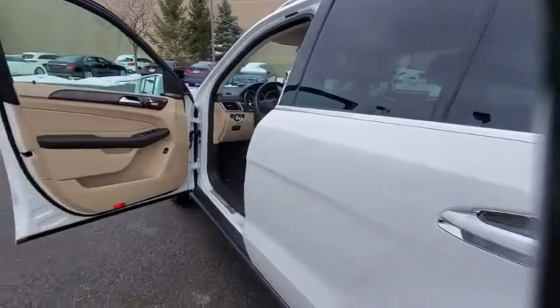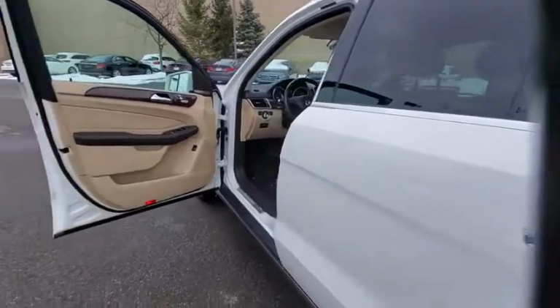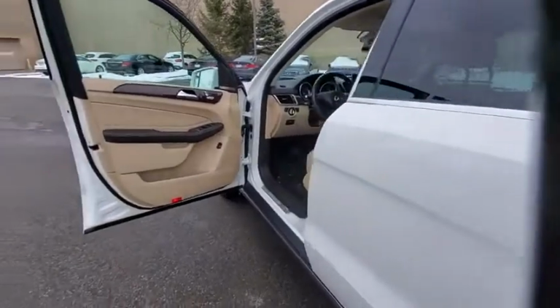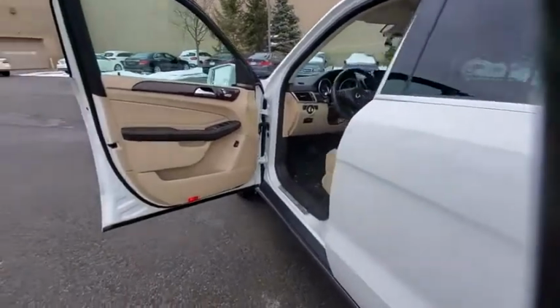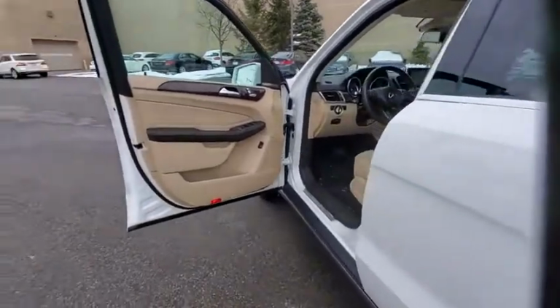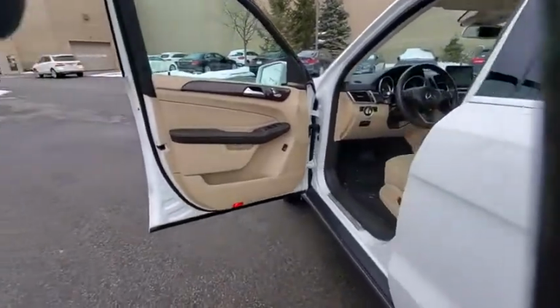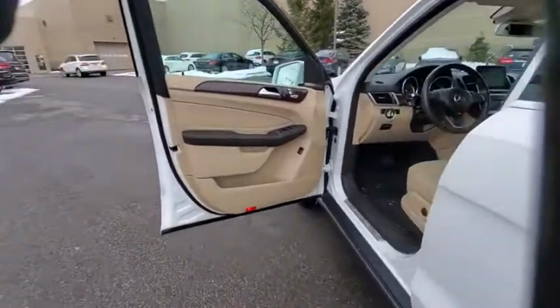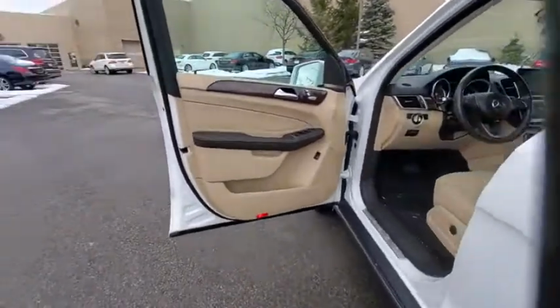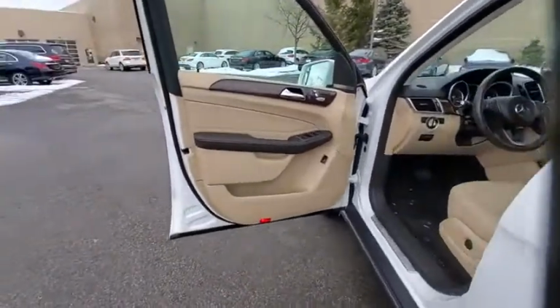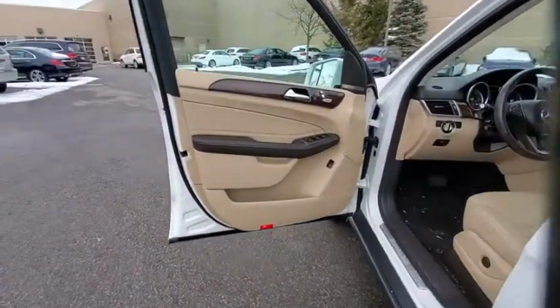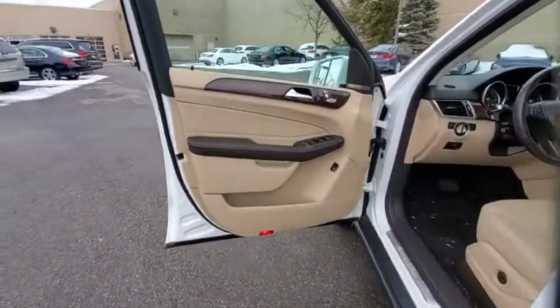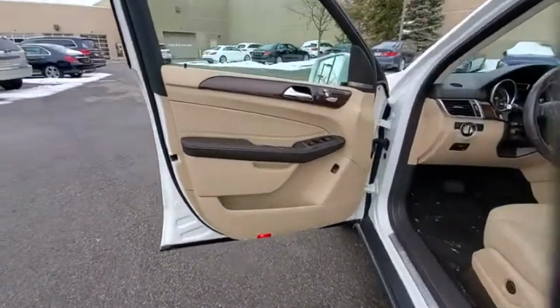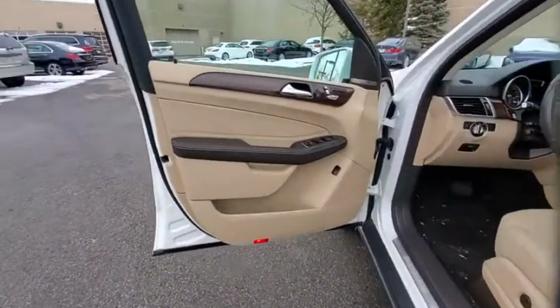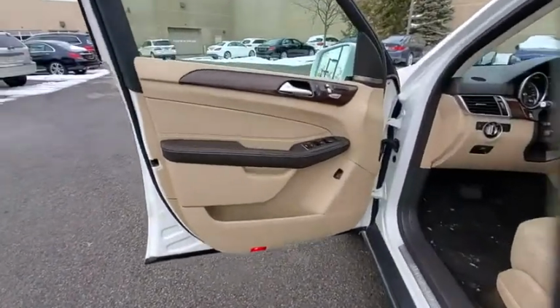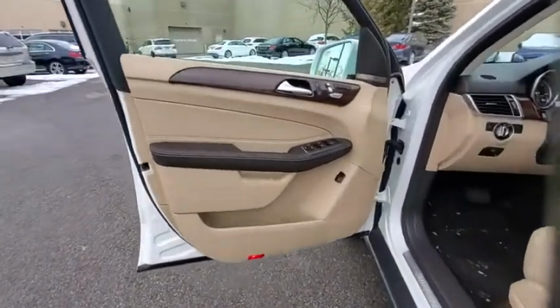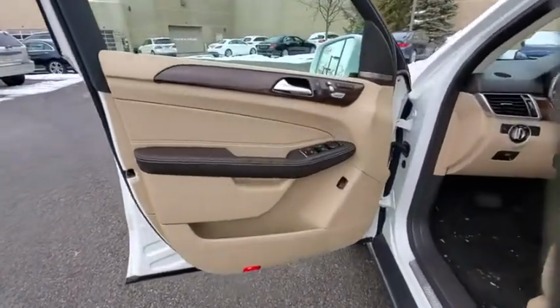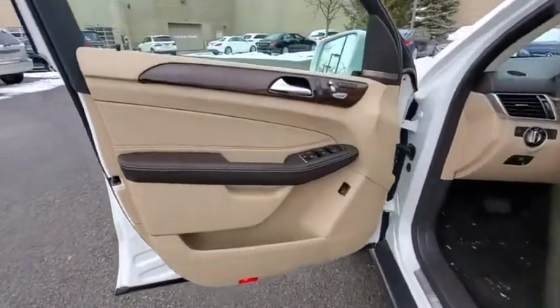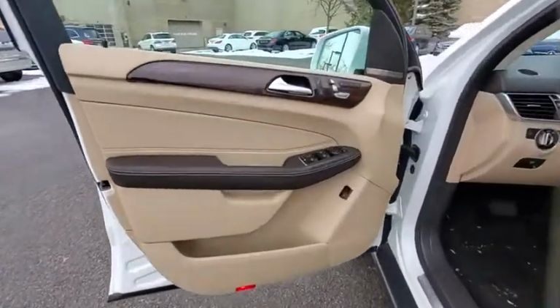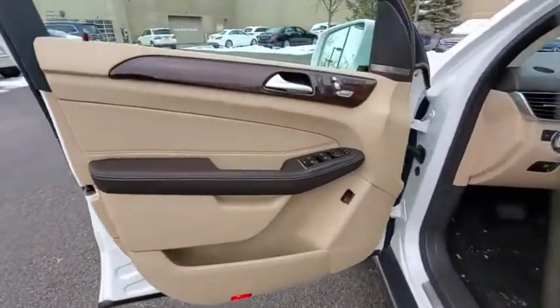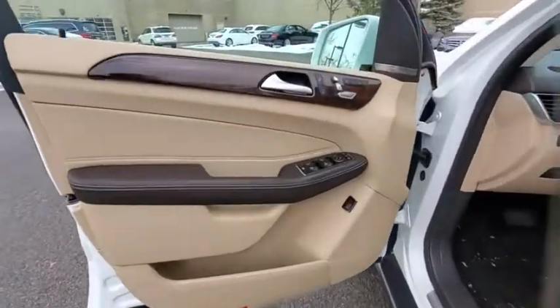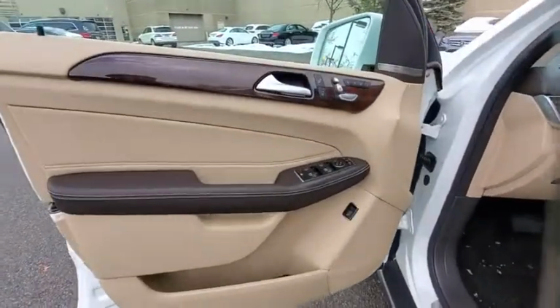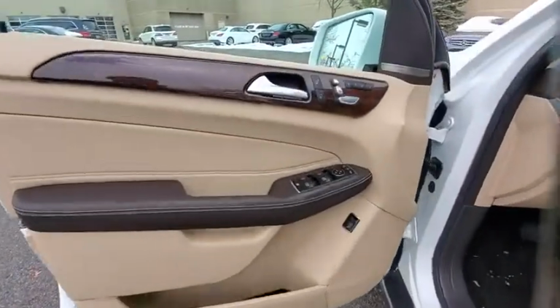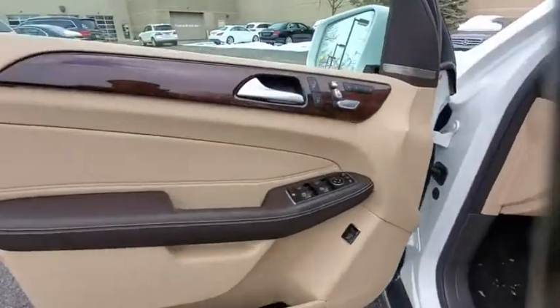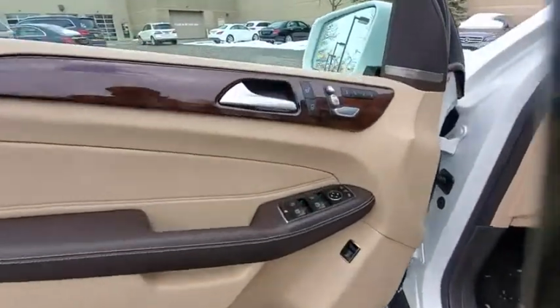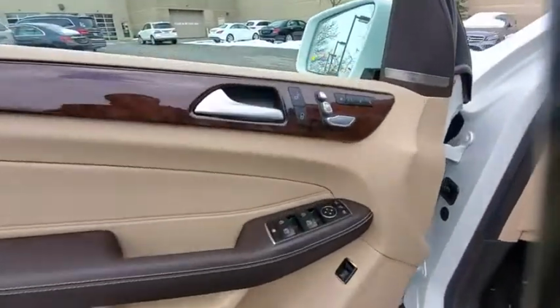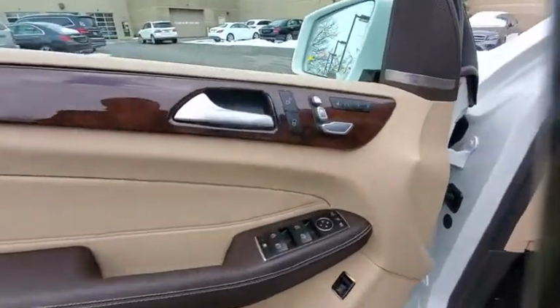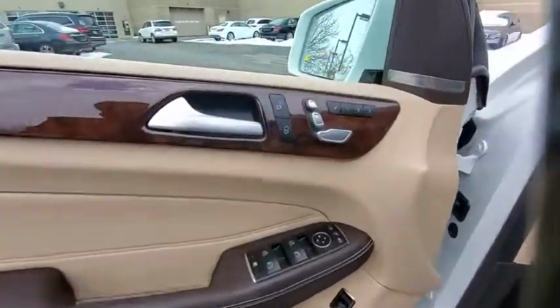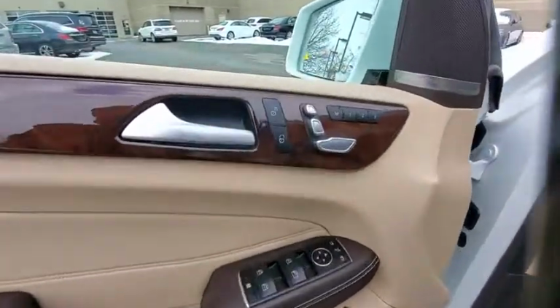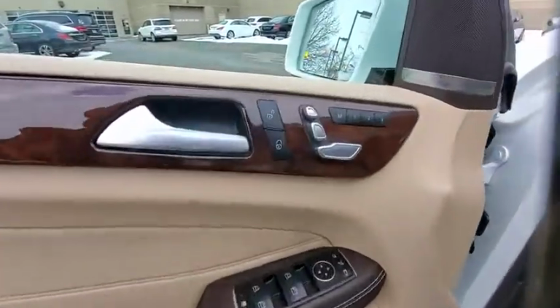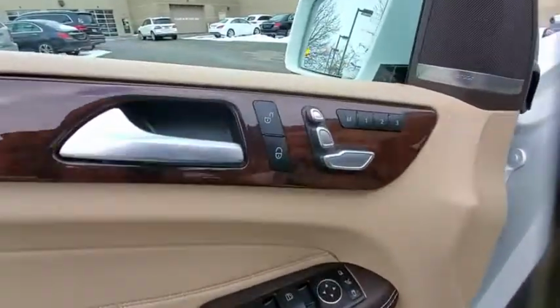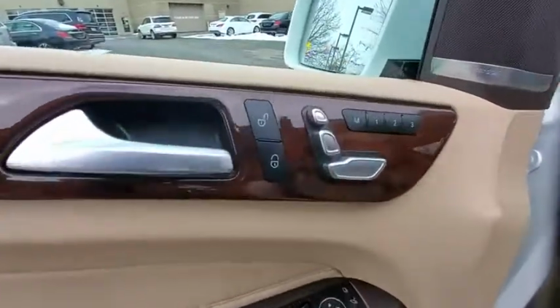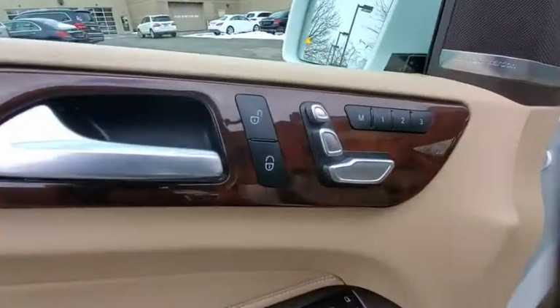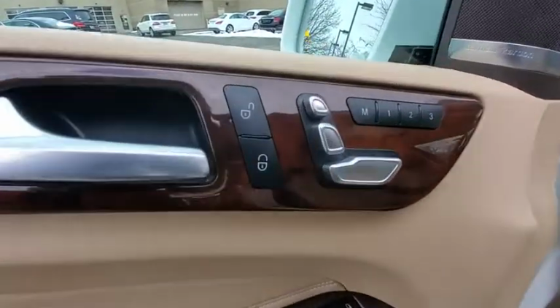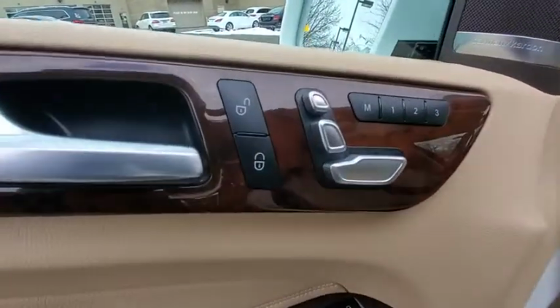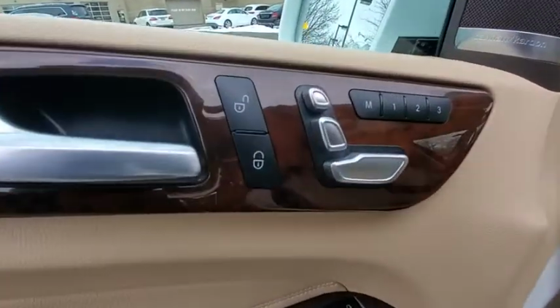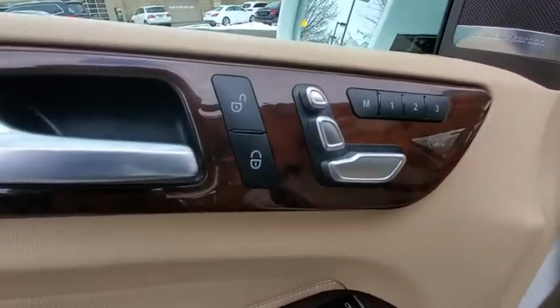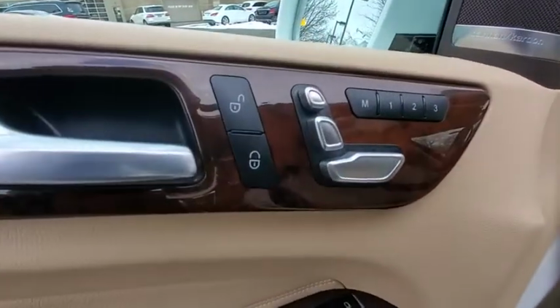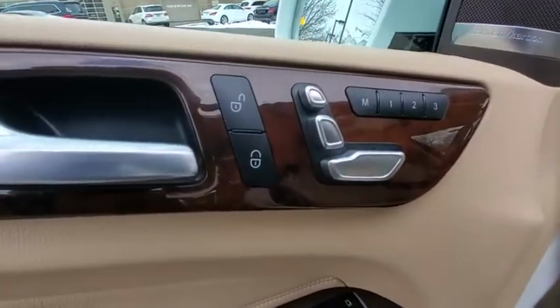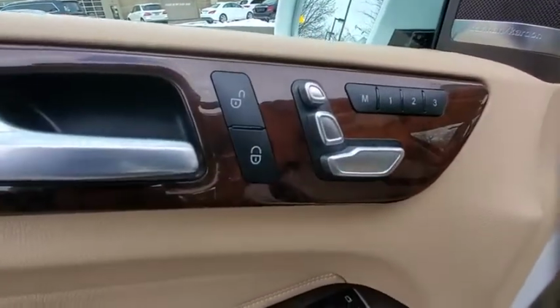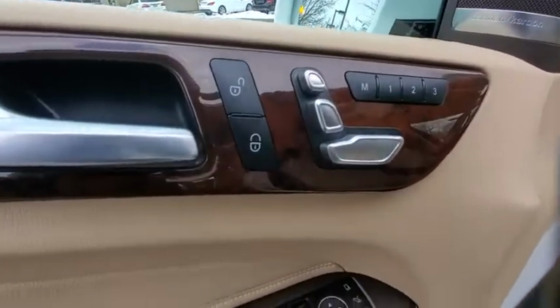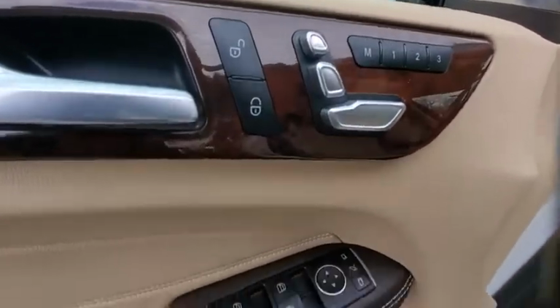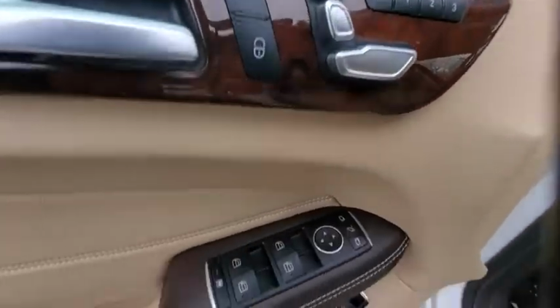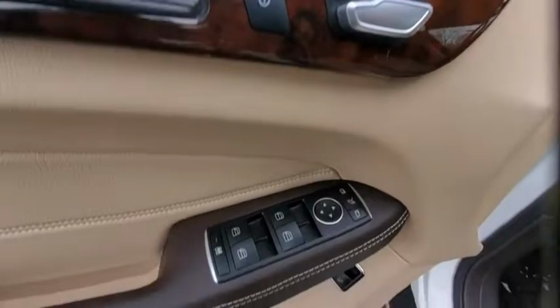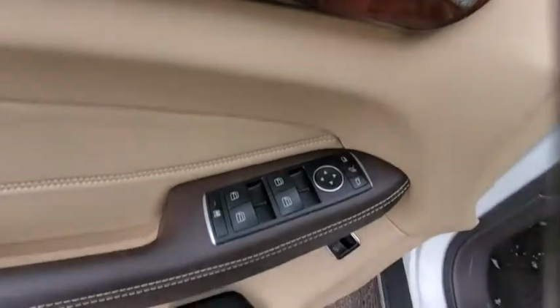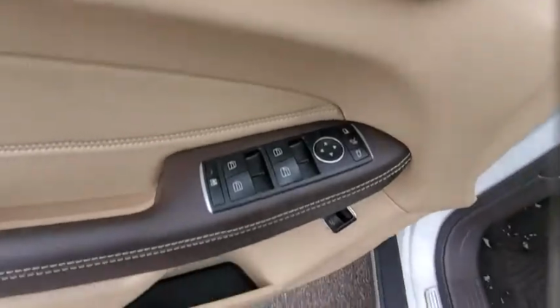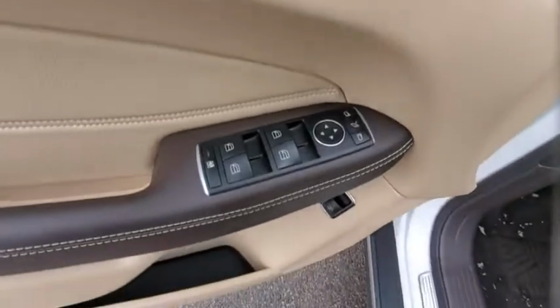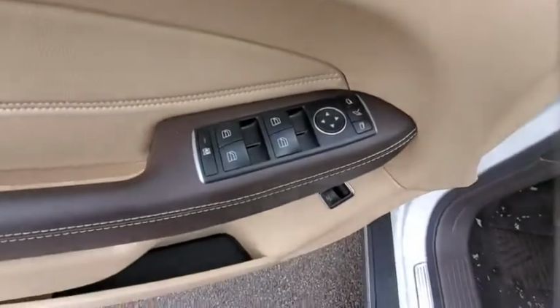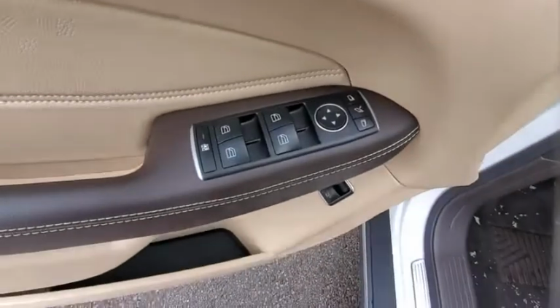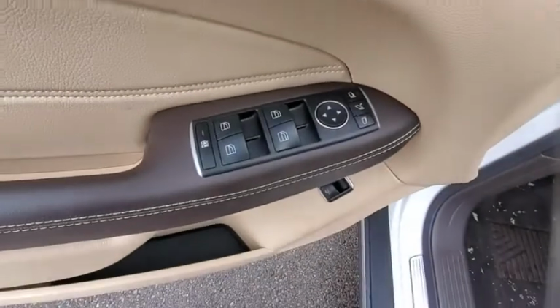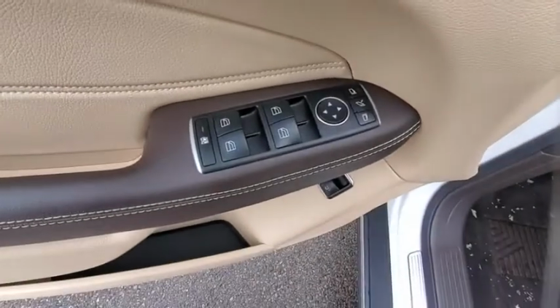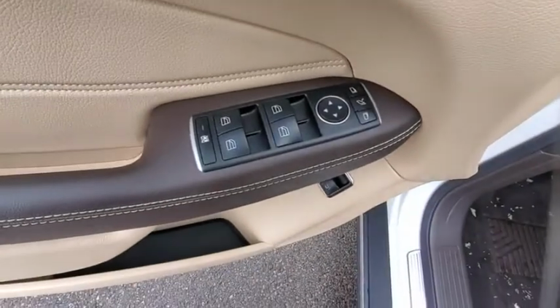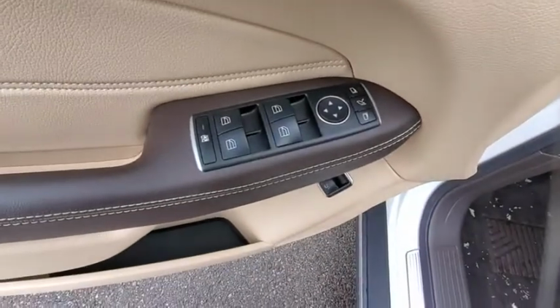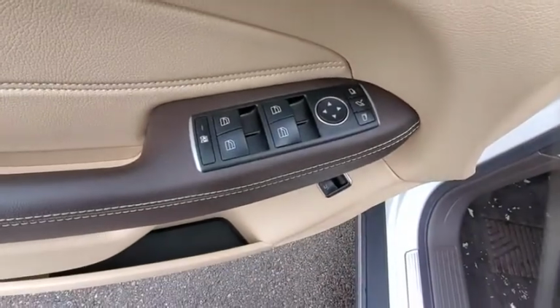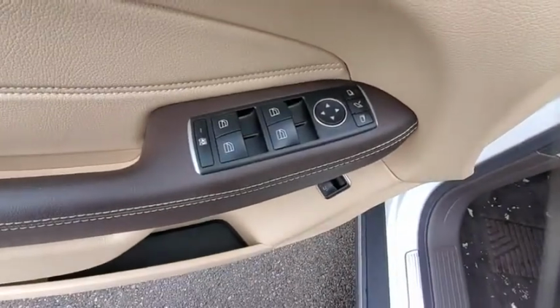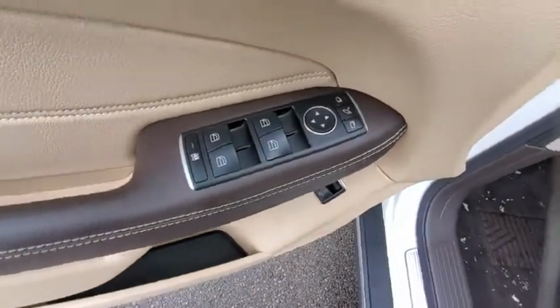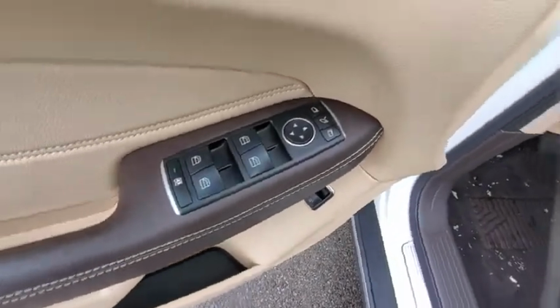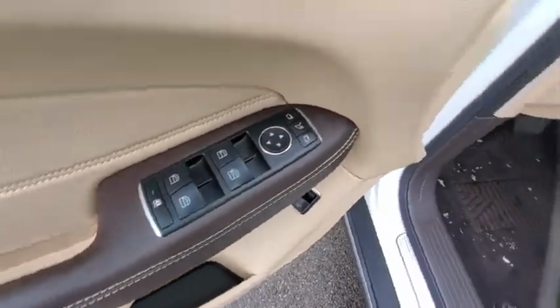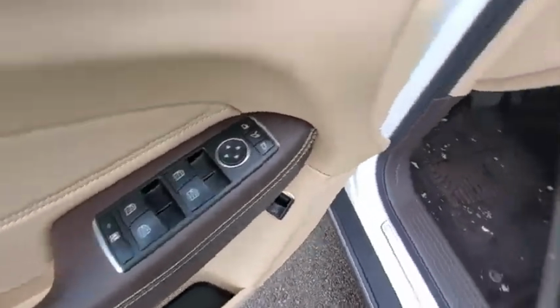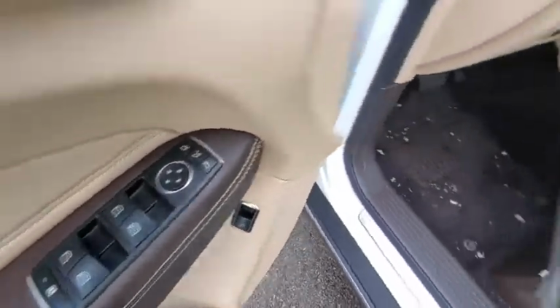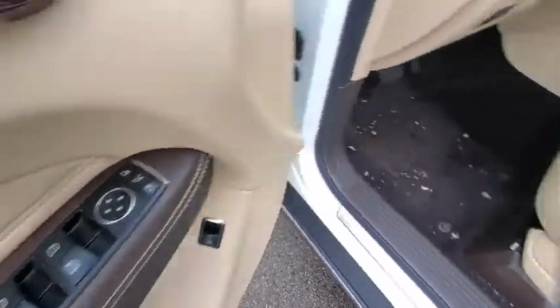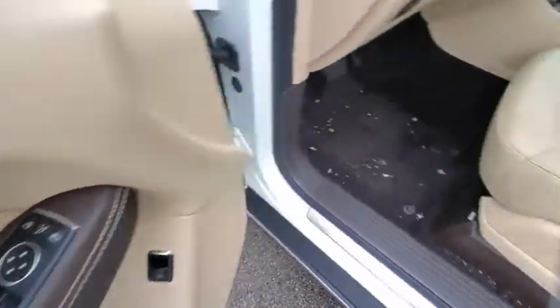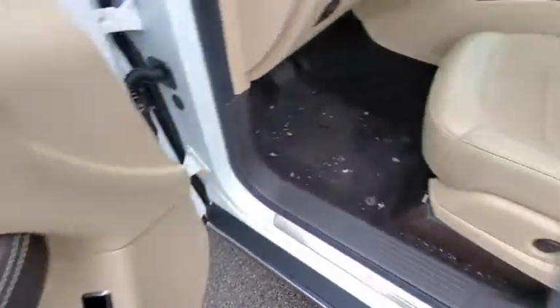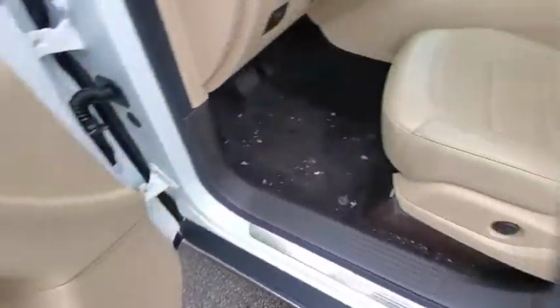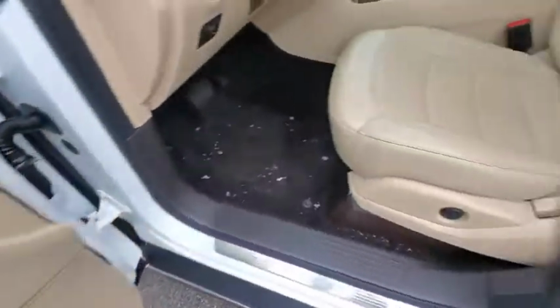CD player, compass, power windows, trip computer, heated front seat, electronic stability control, power moonroof.